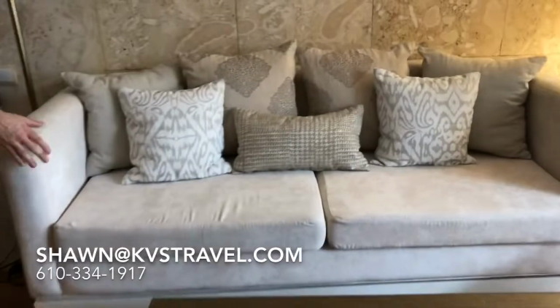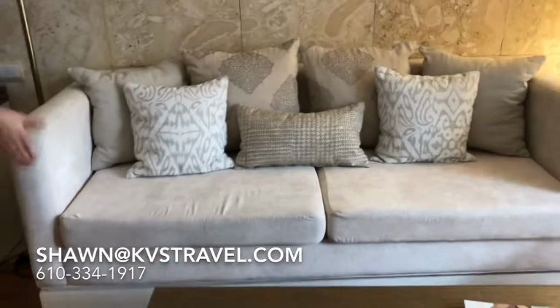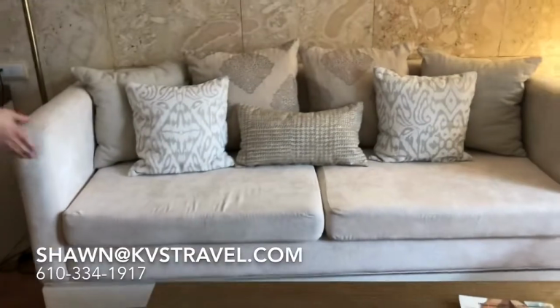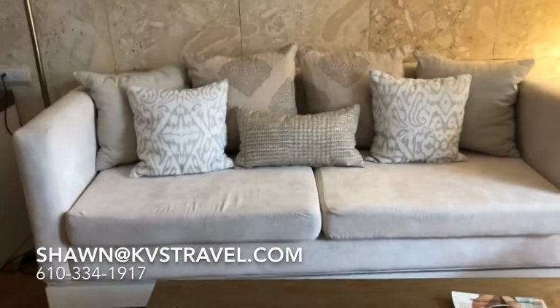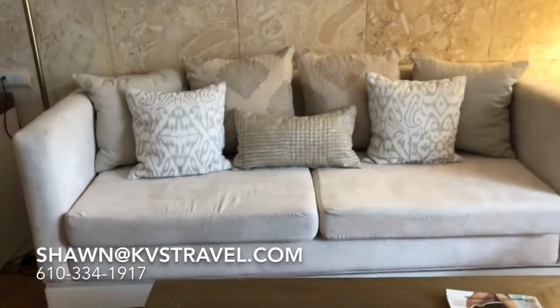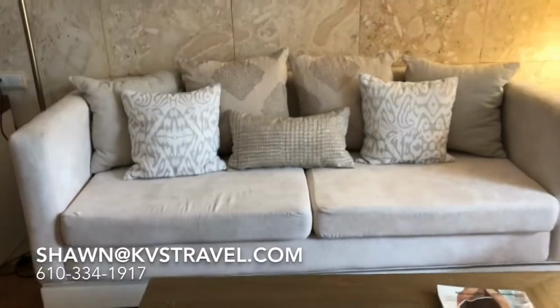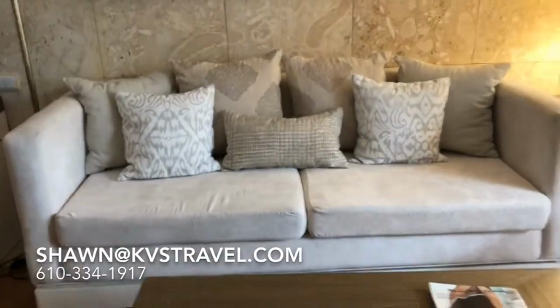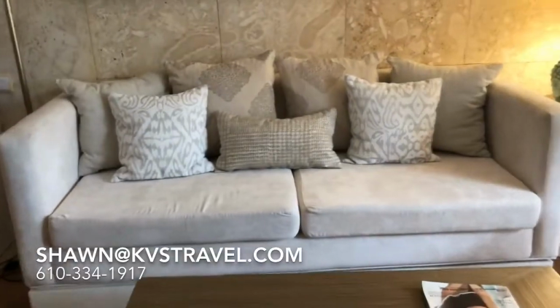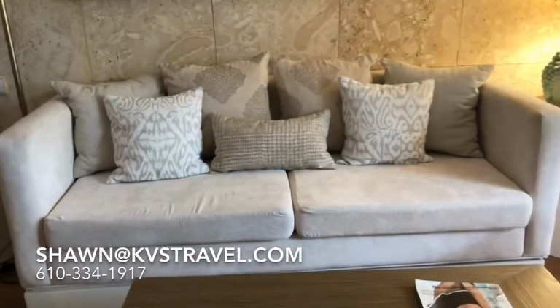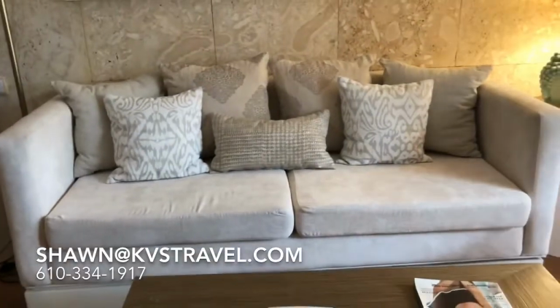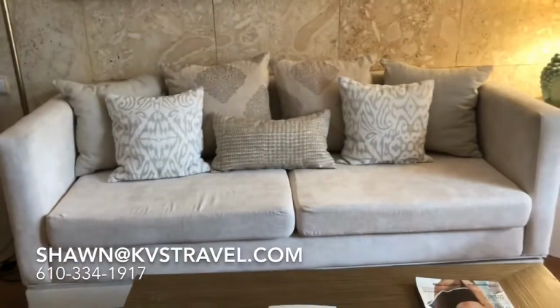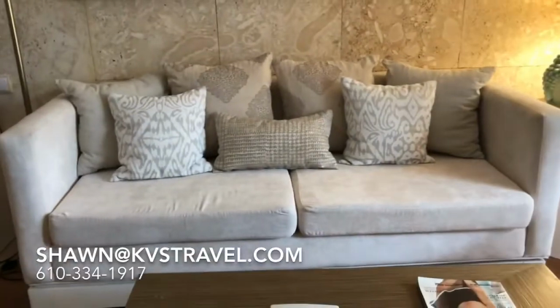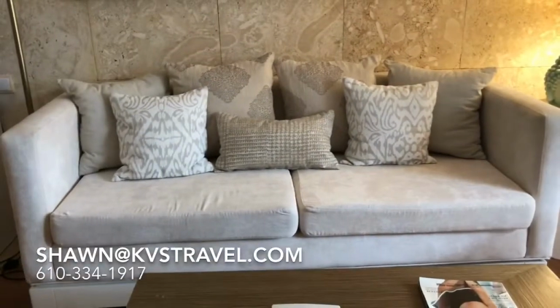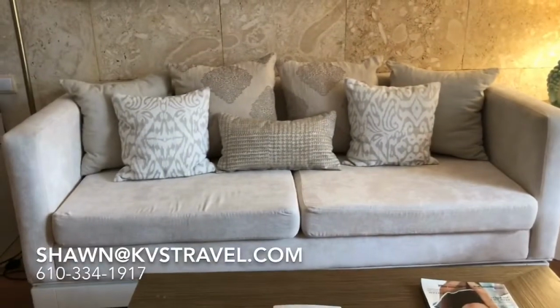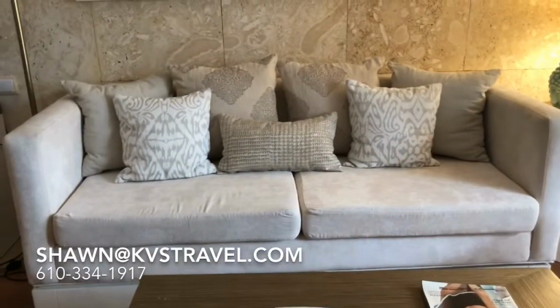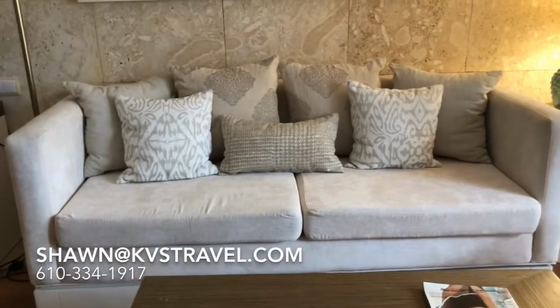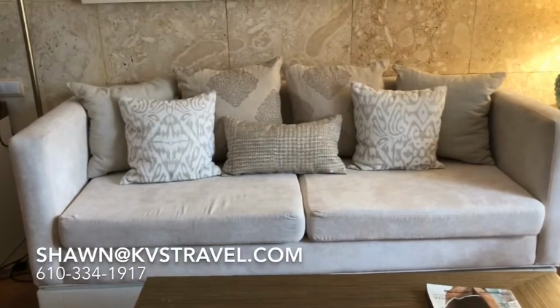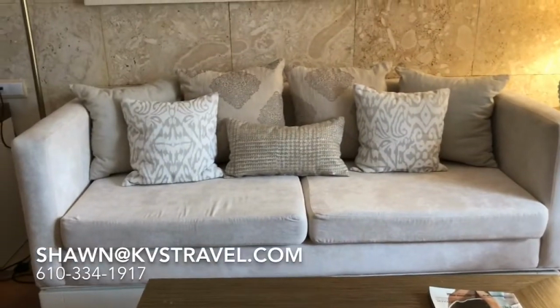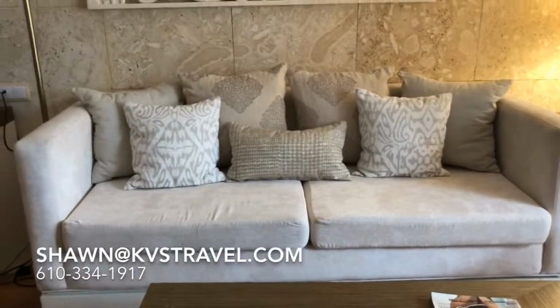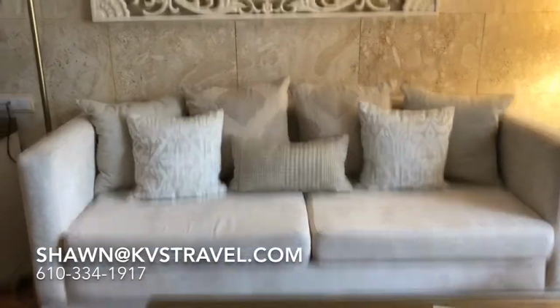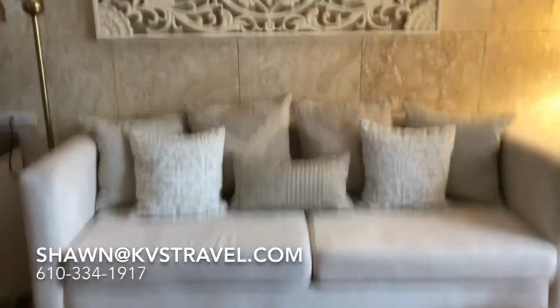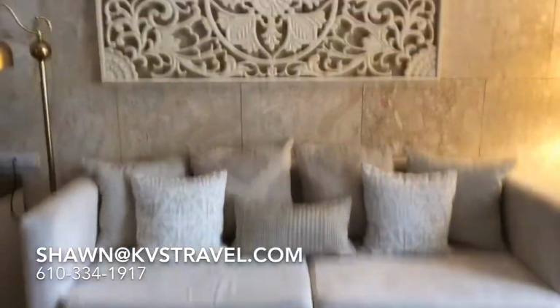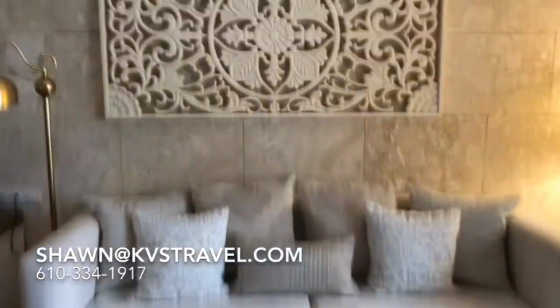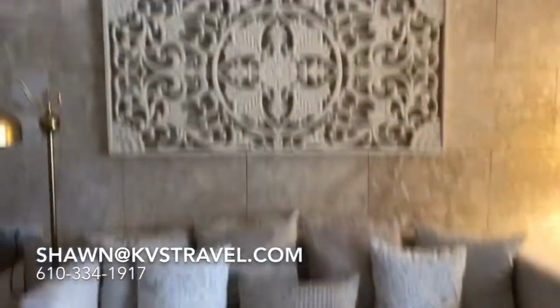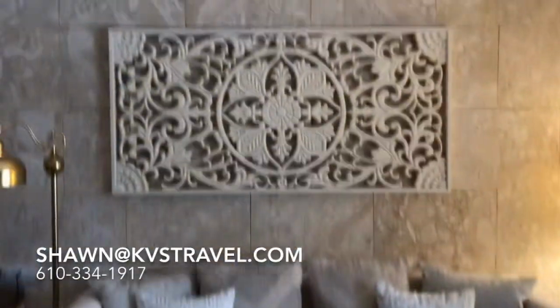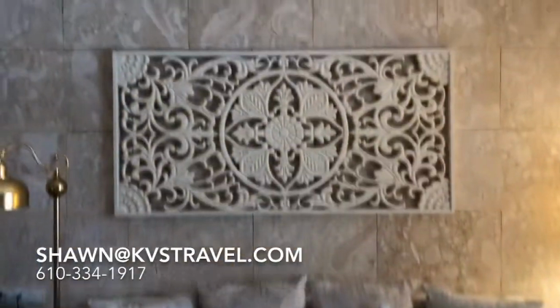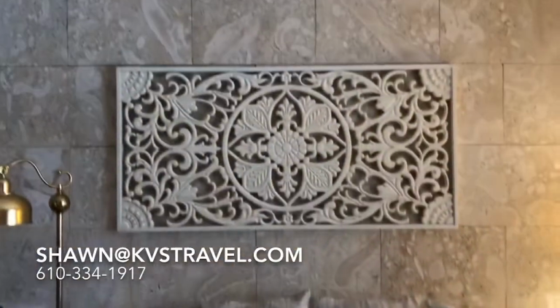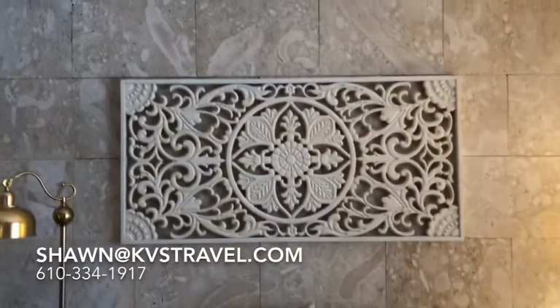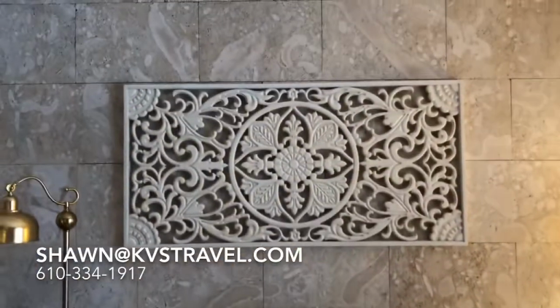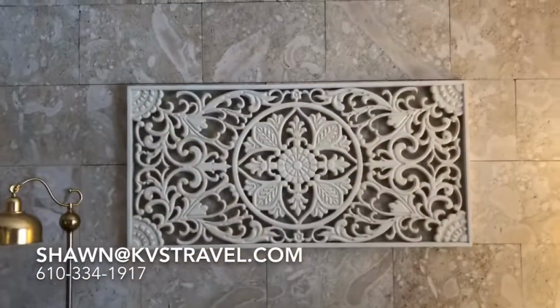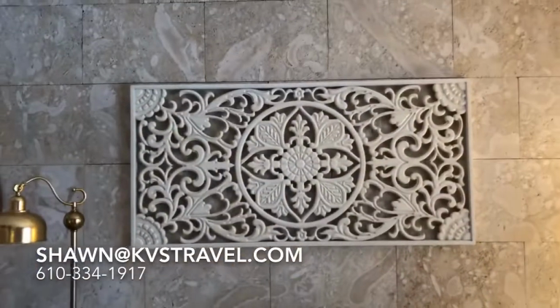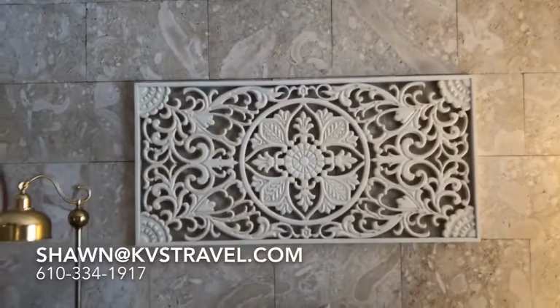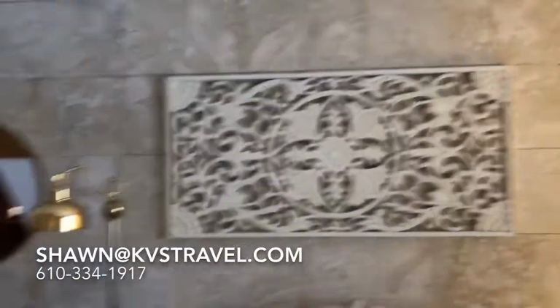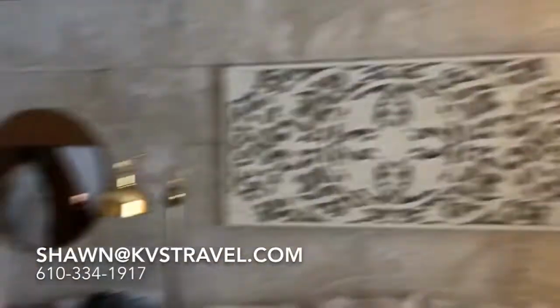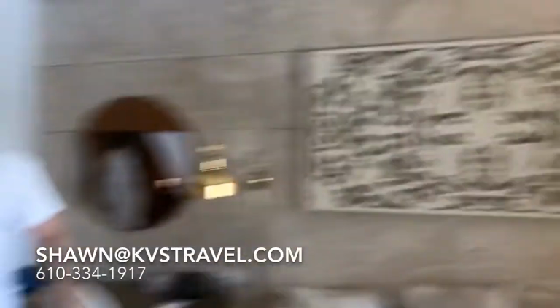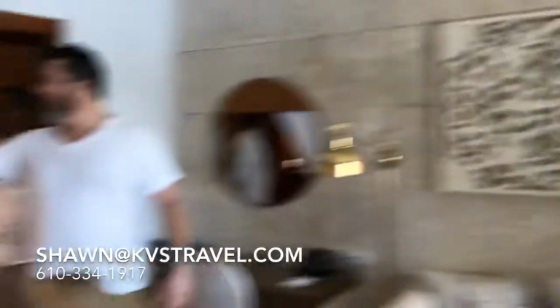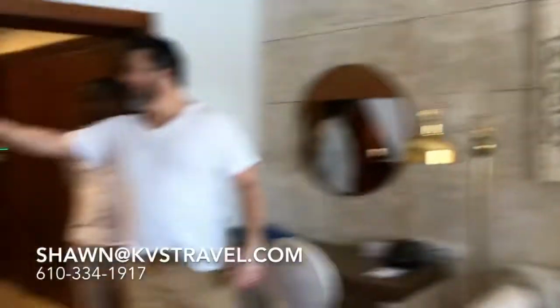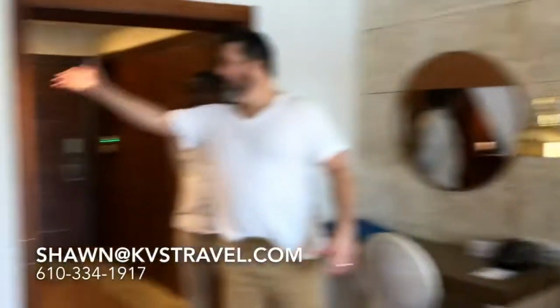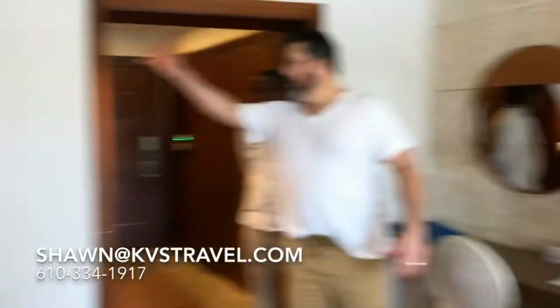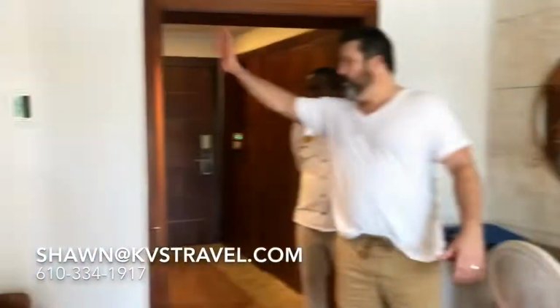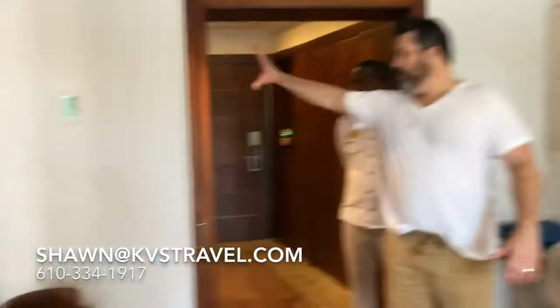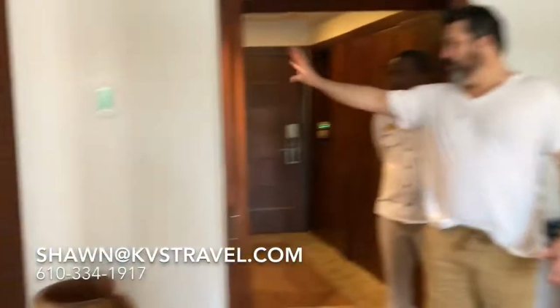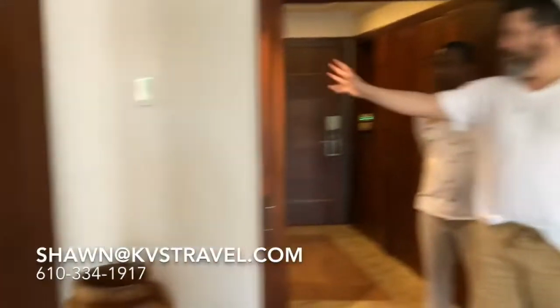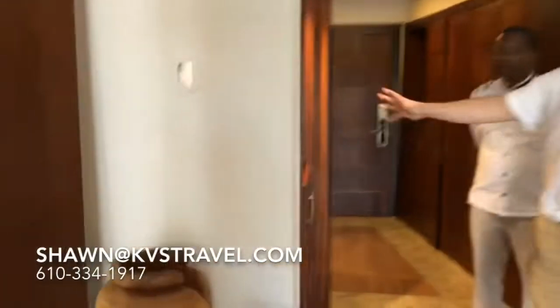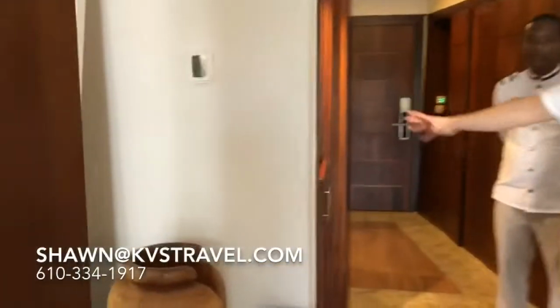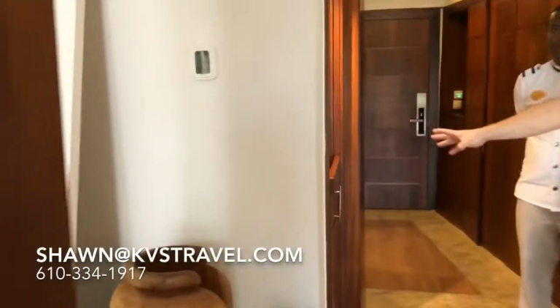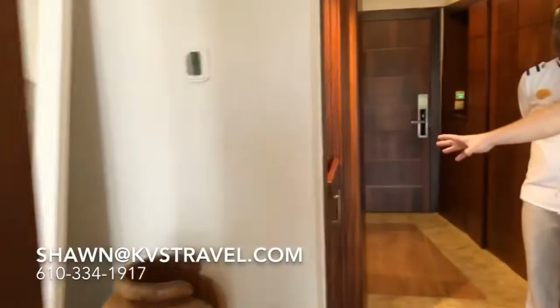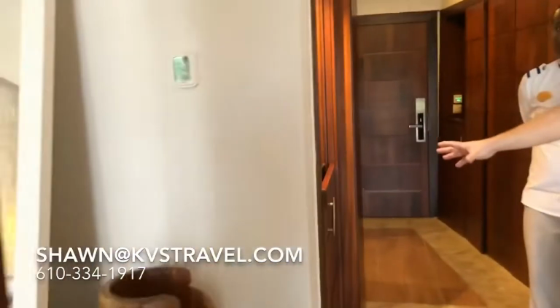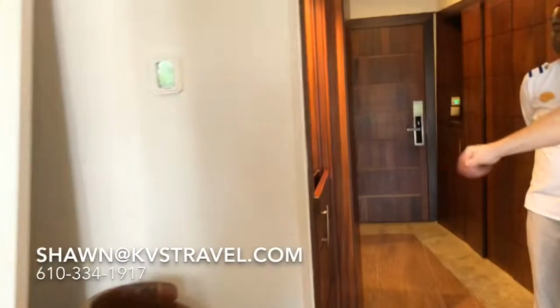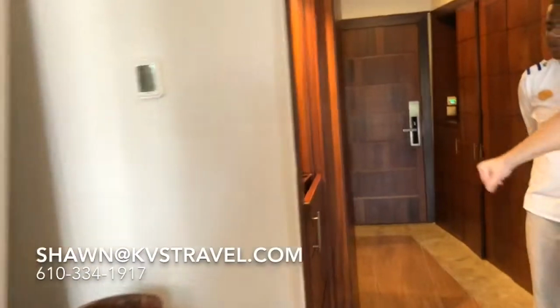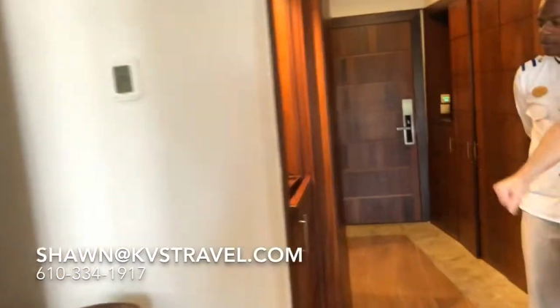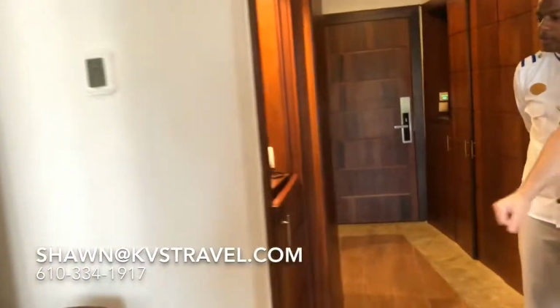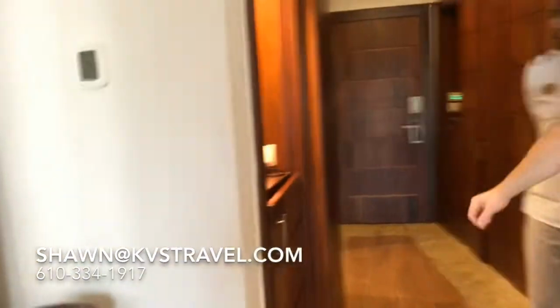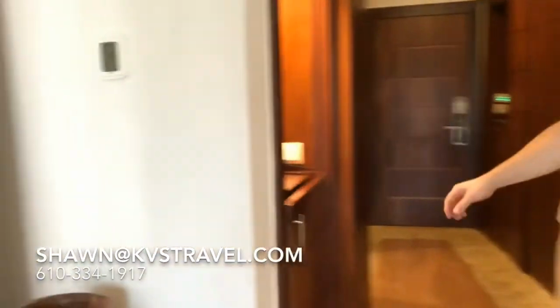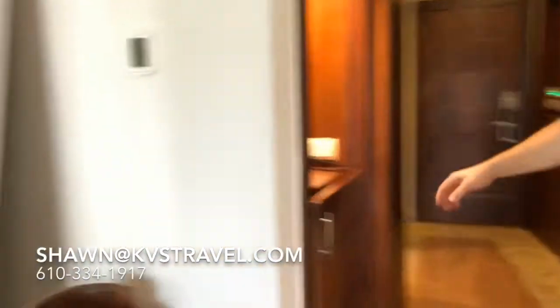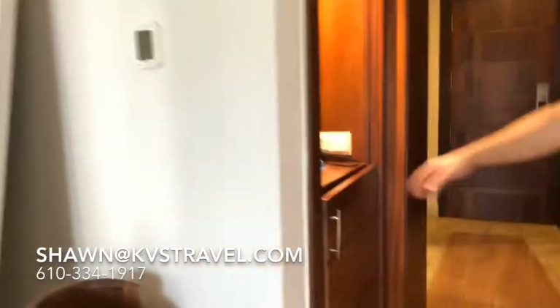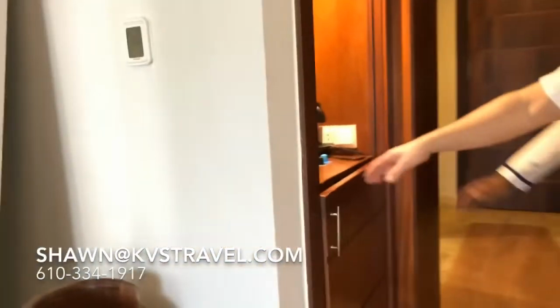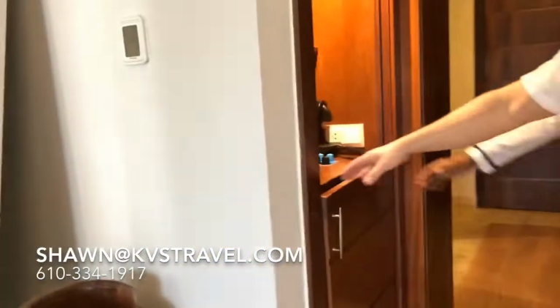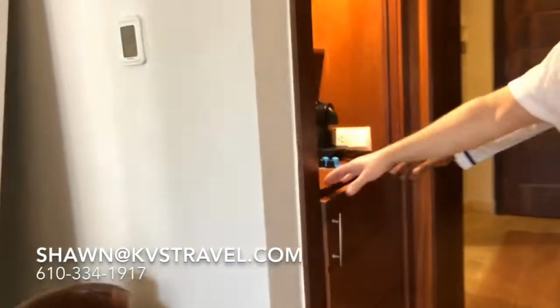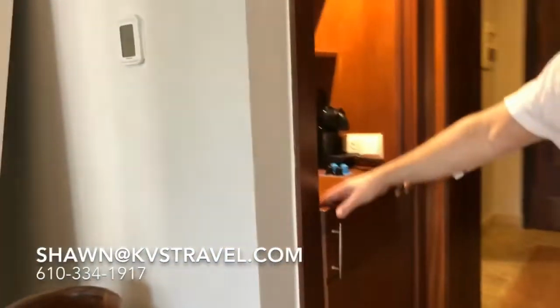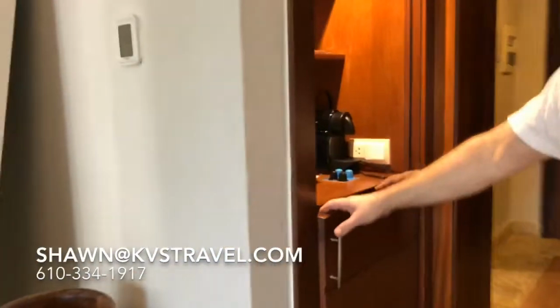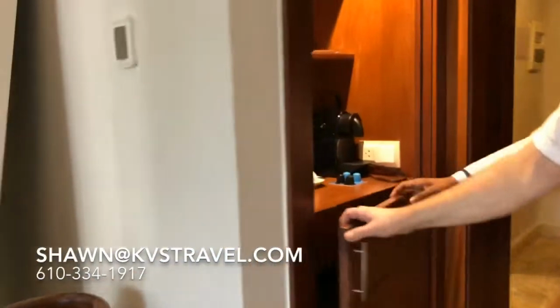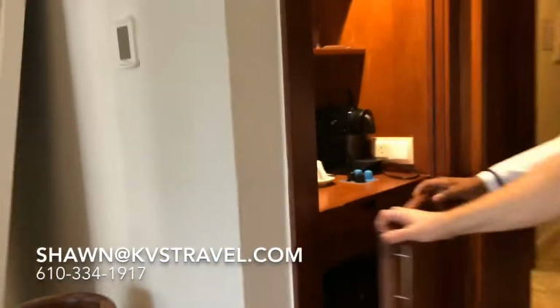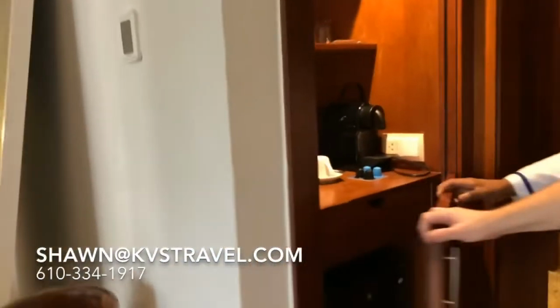That's very inviting. This one's nice. Here's your wet bar — mini bar.